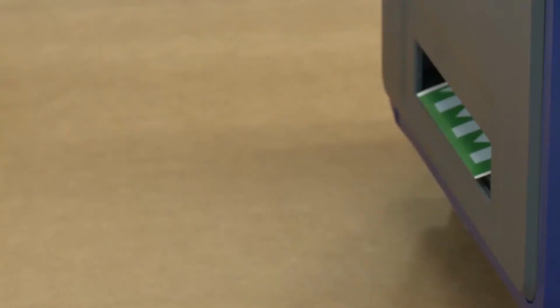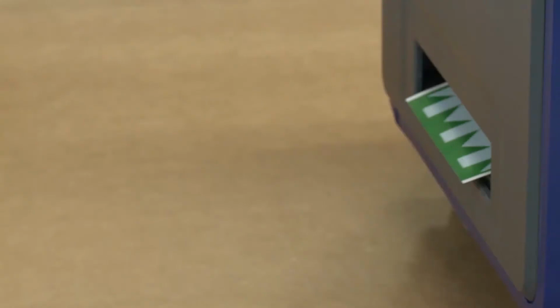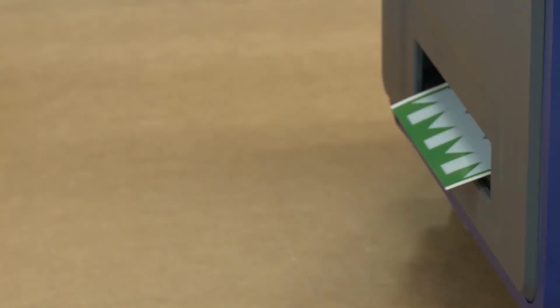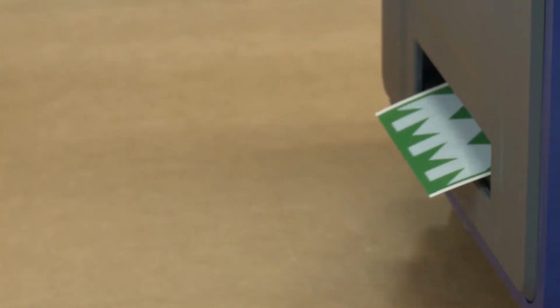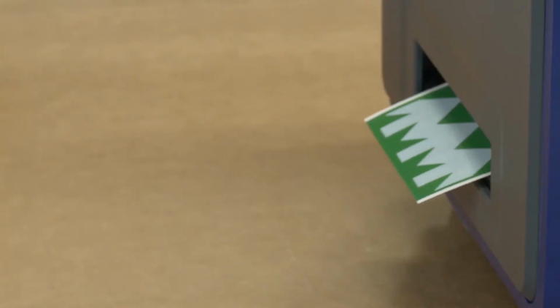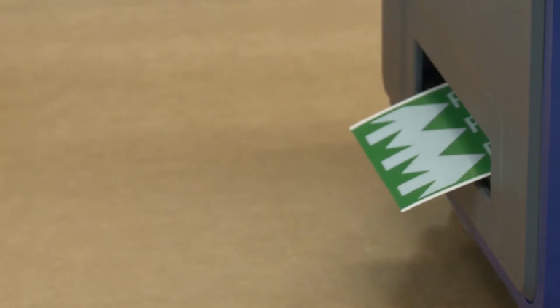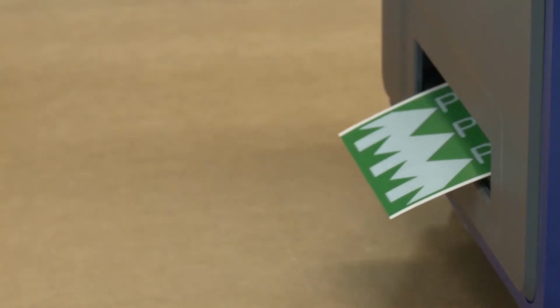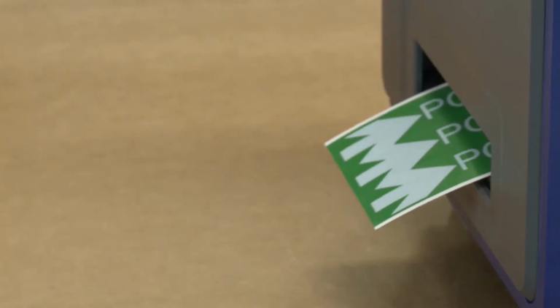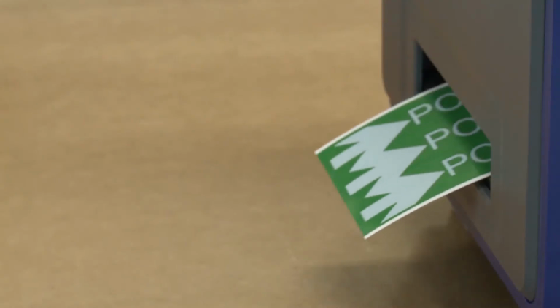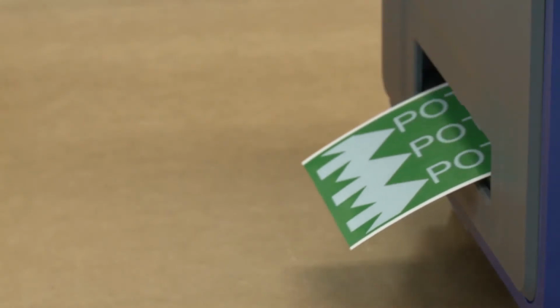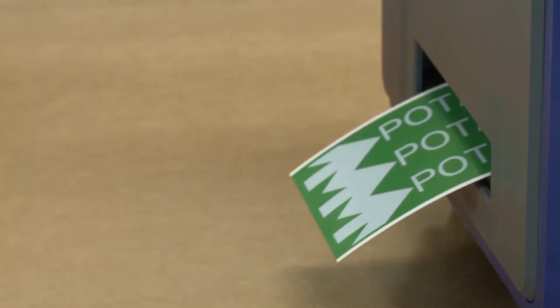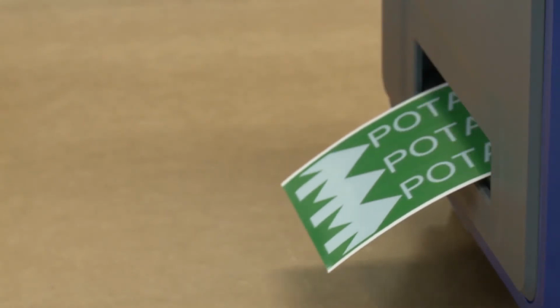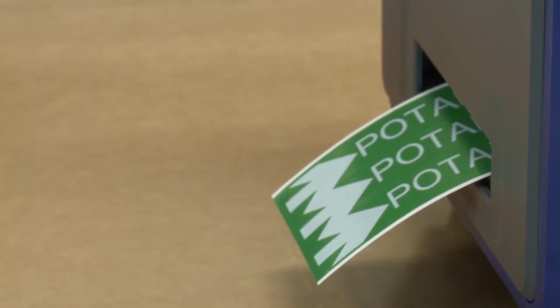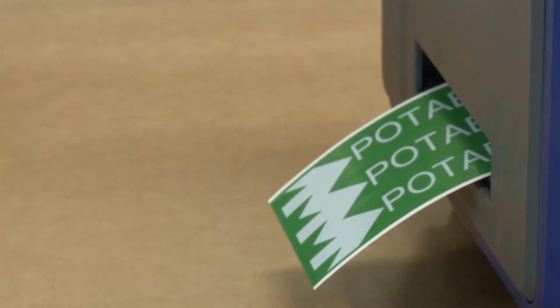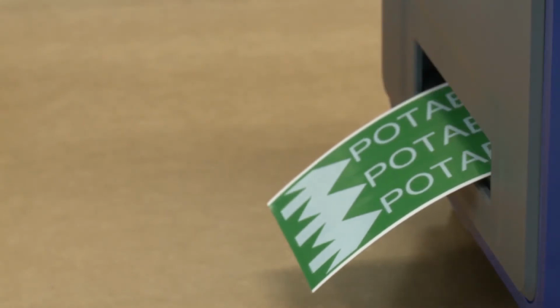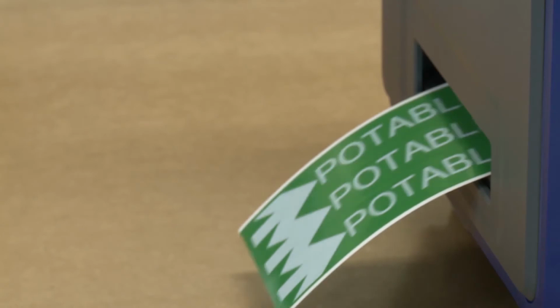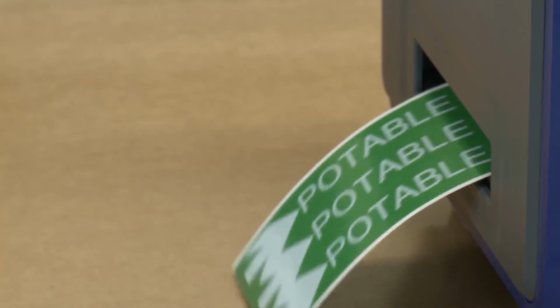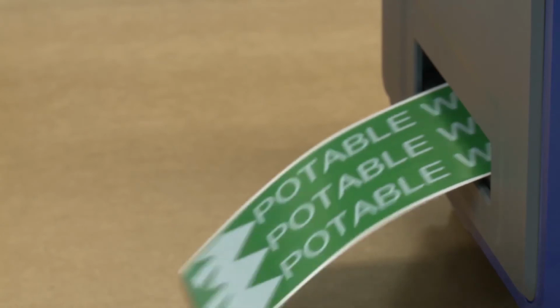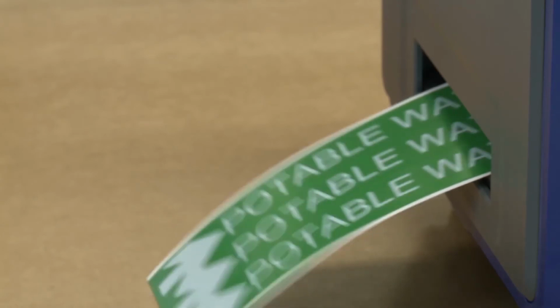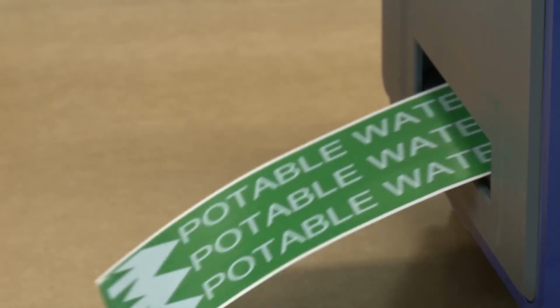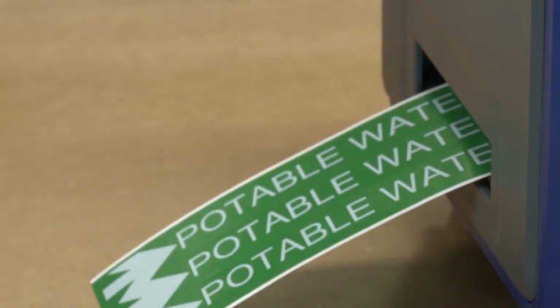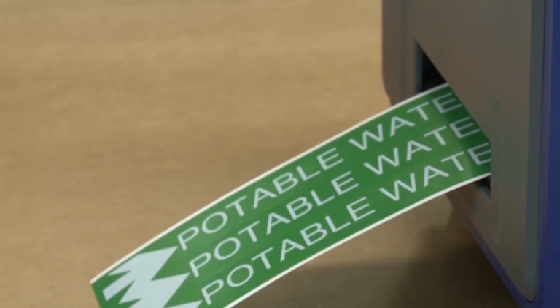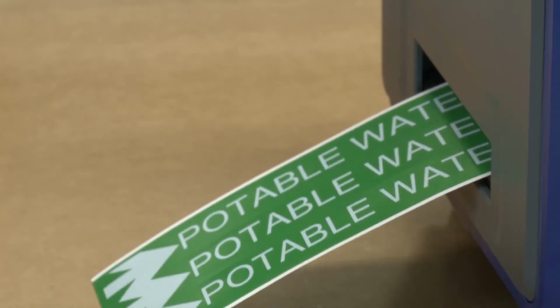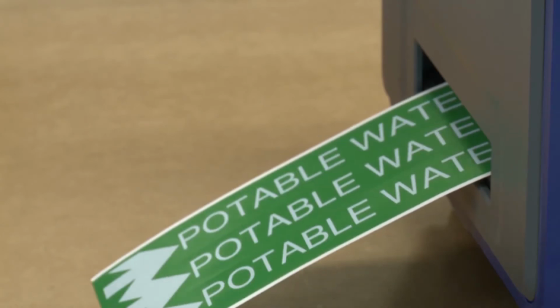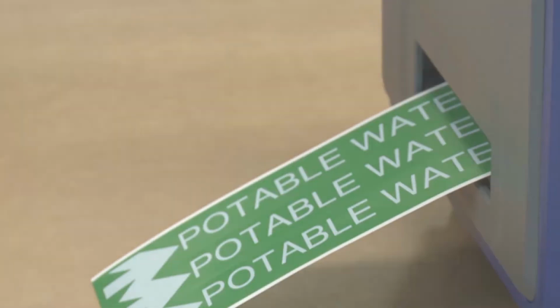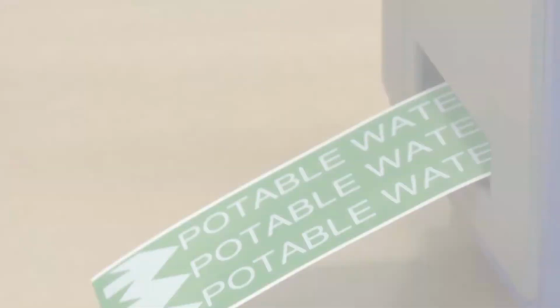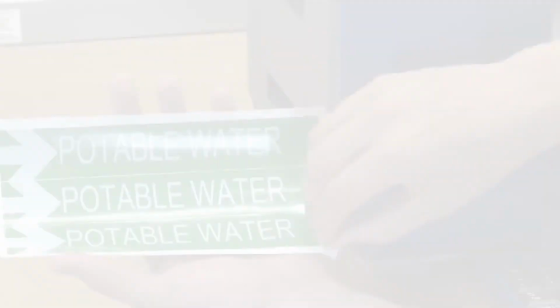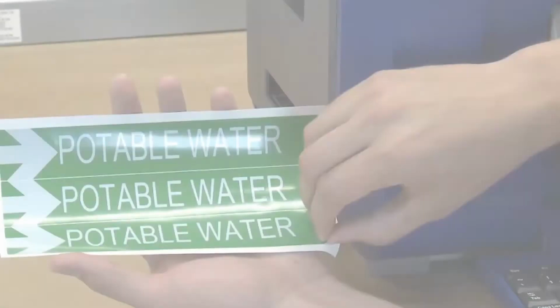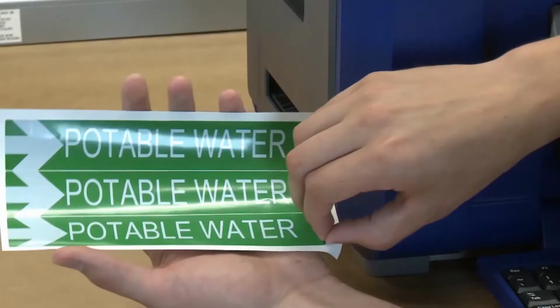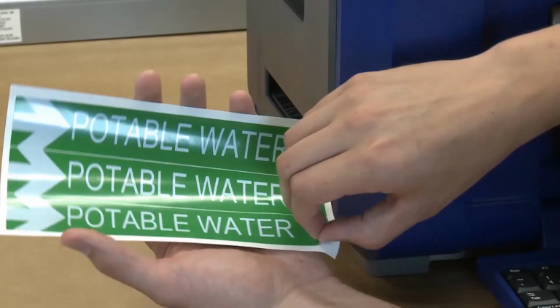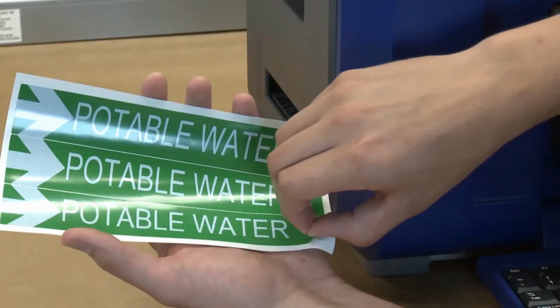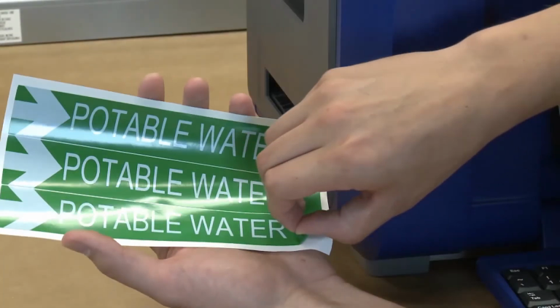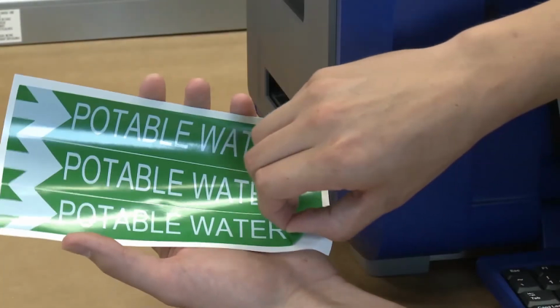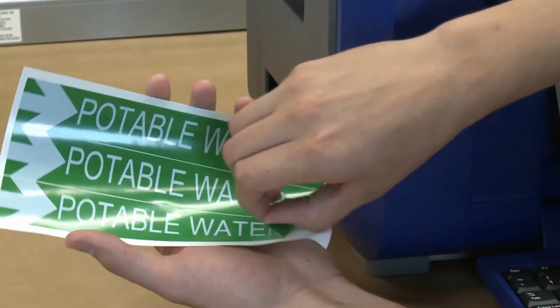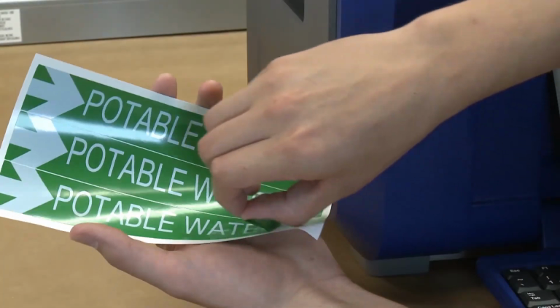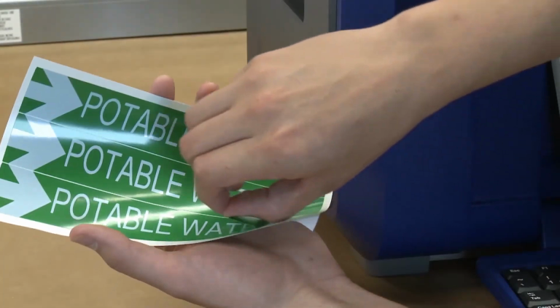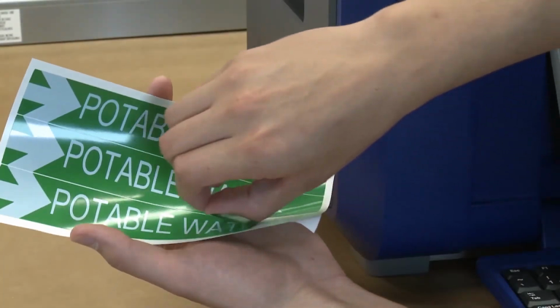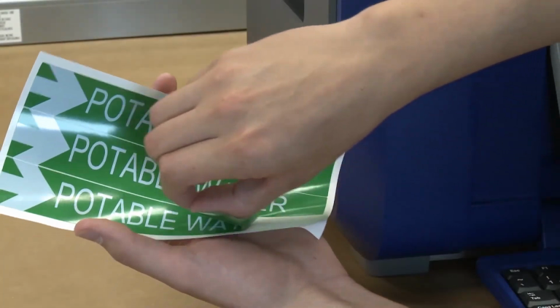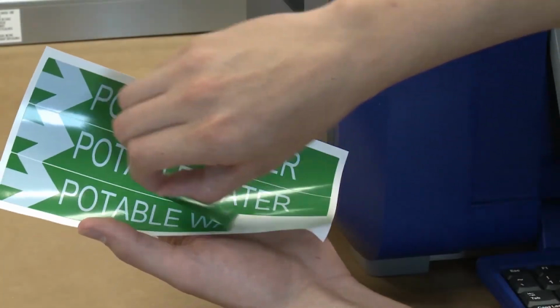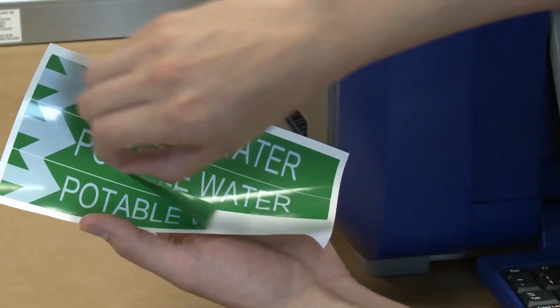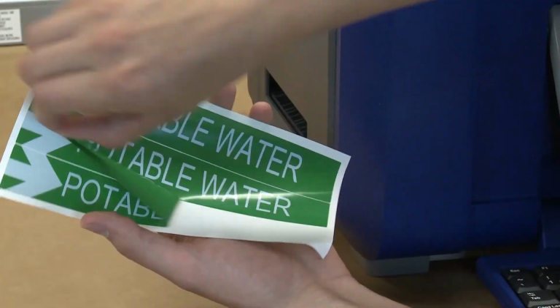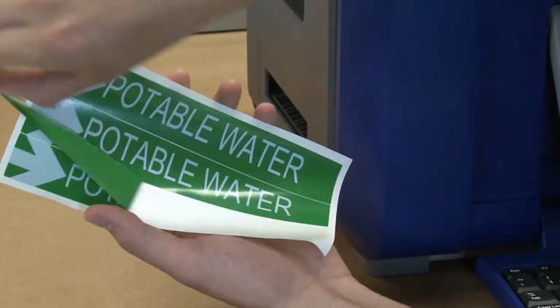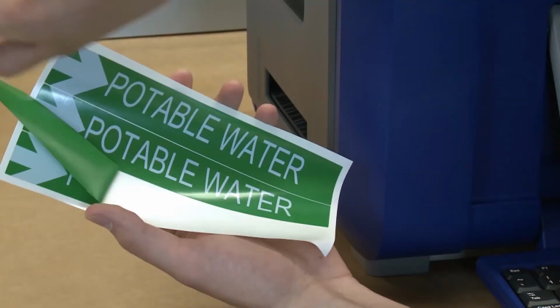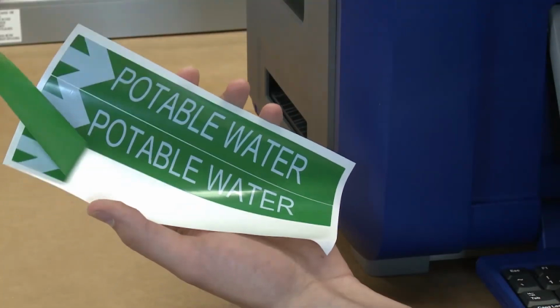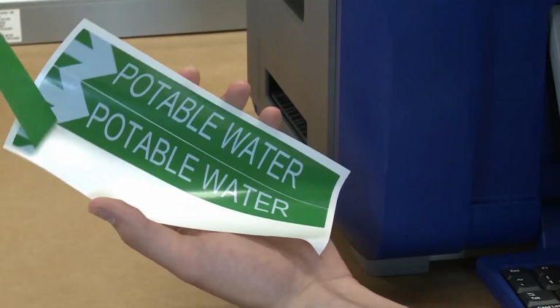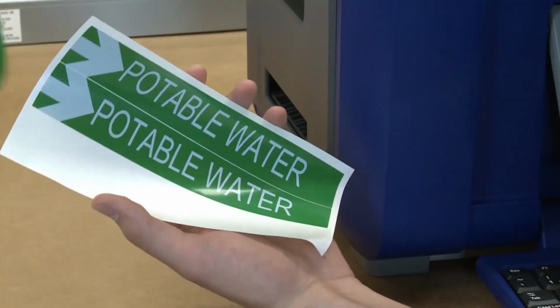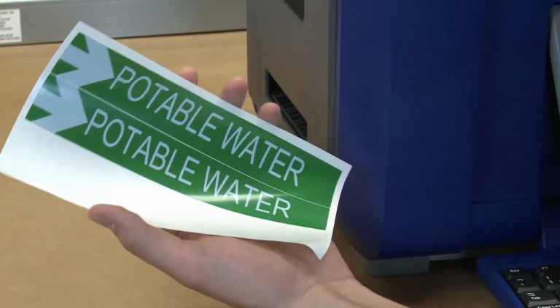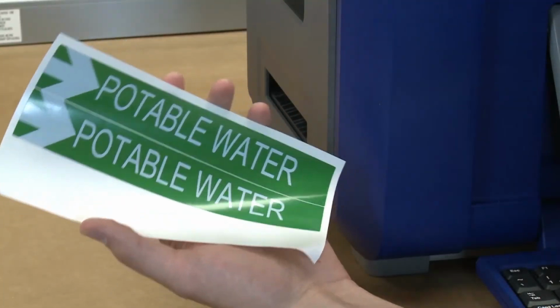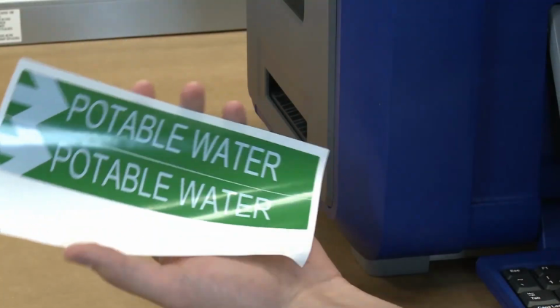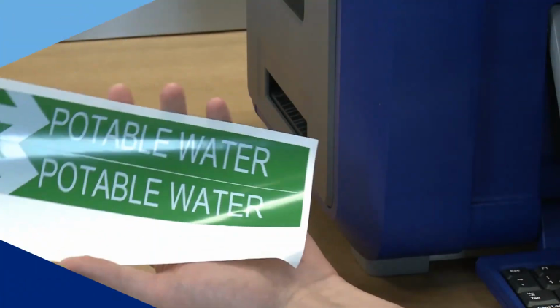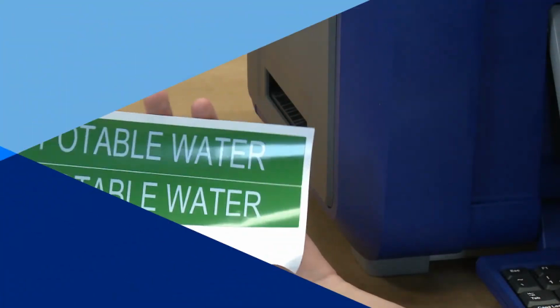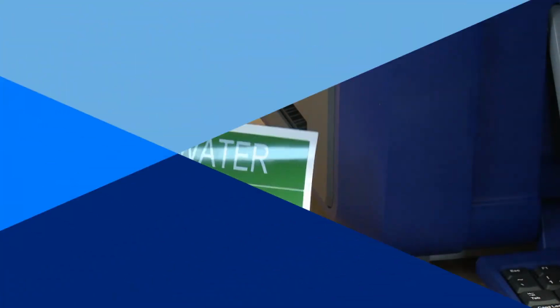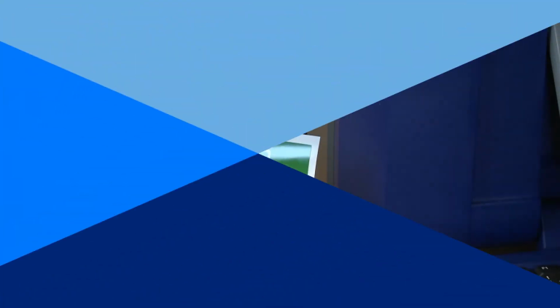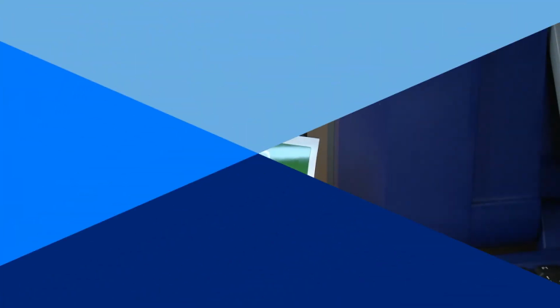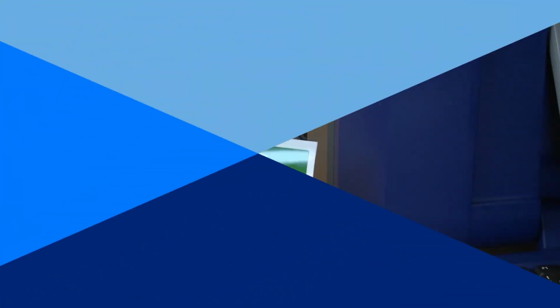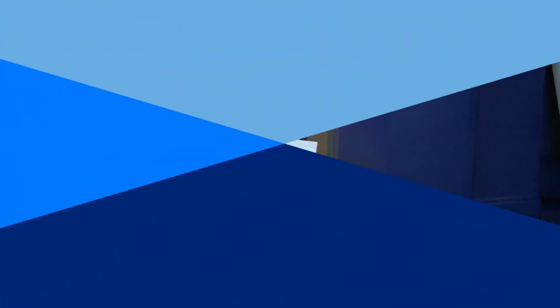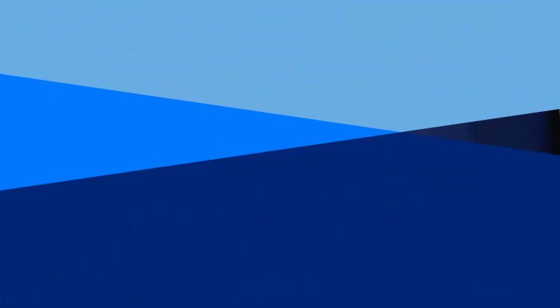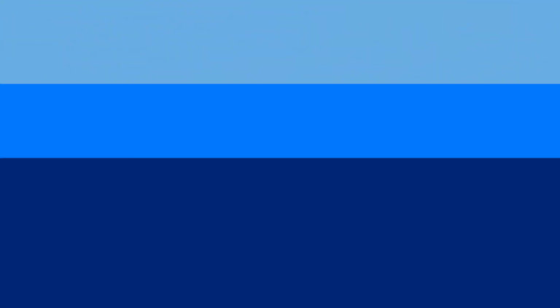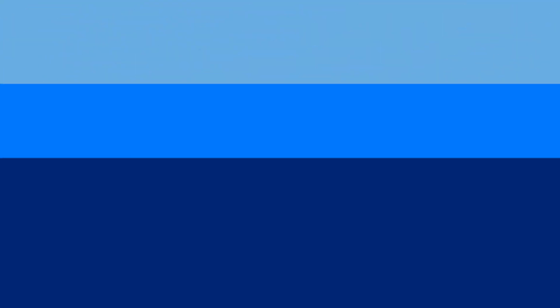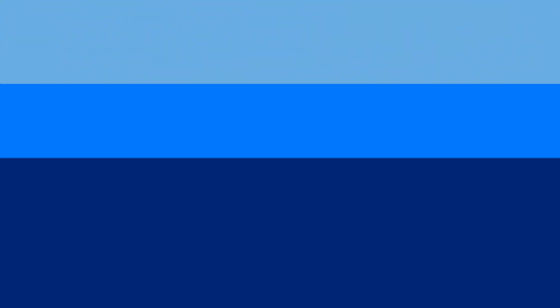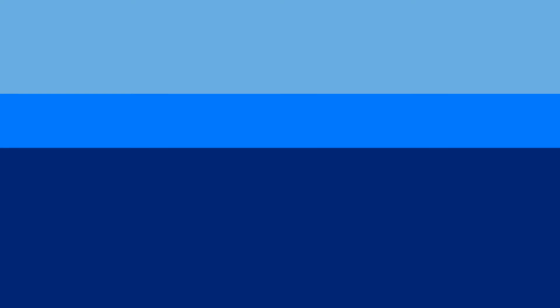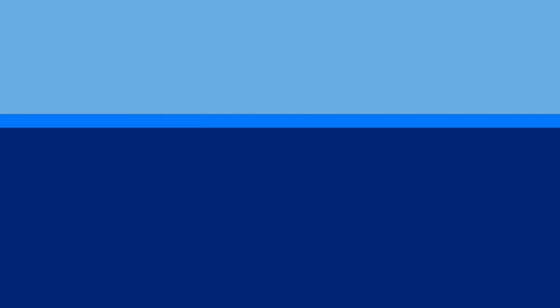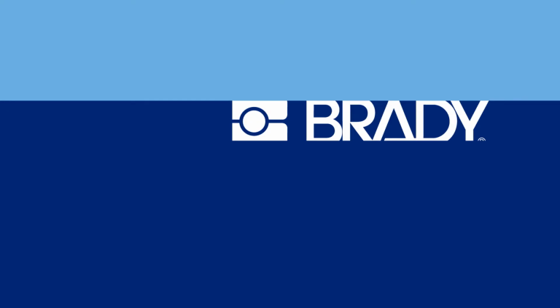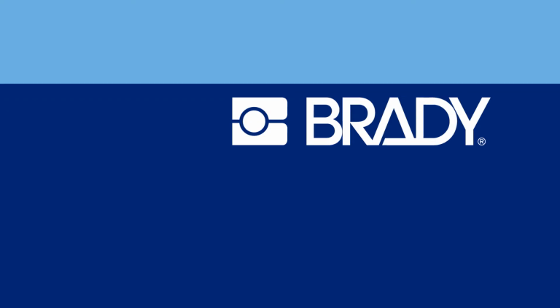When the markers are done printing, peel away the unused background material and your 3 markers are ready to be applied.